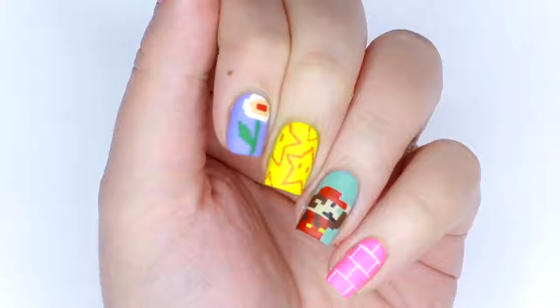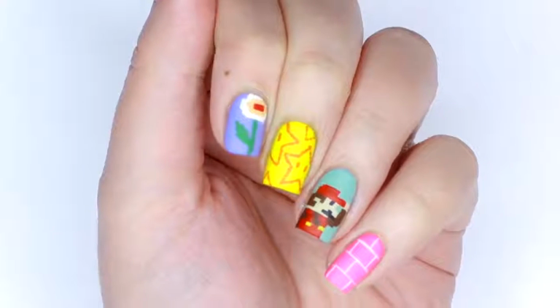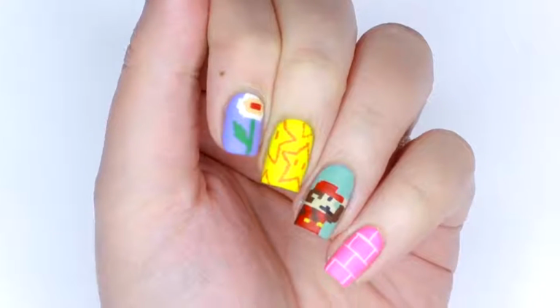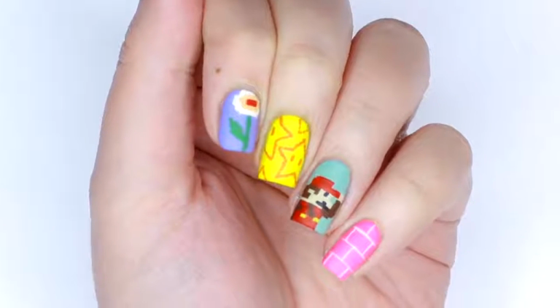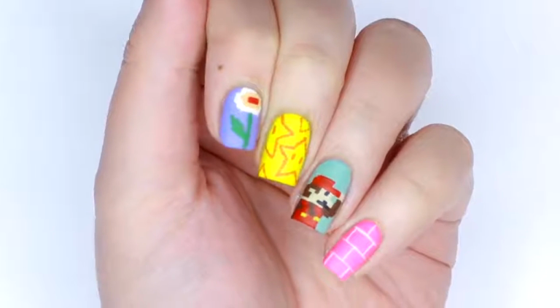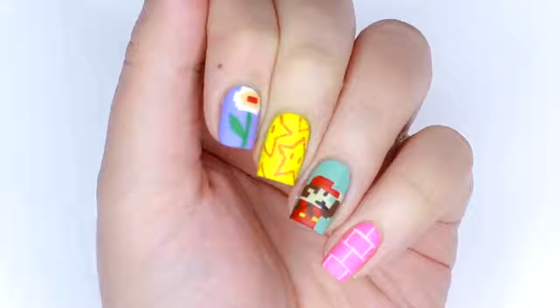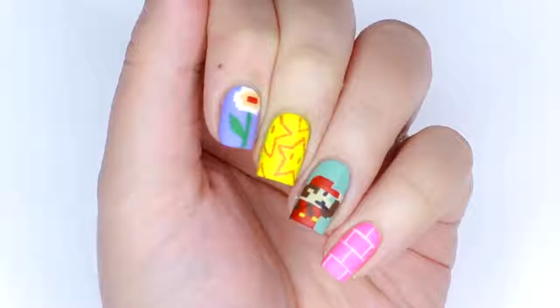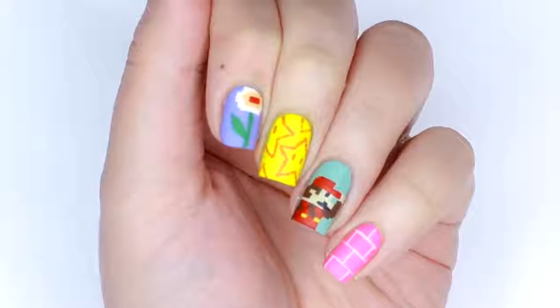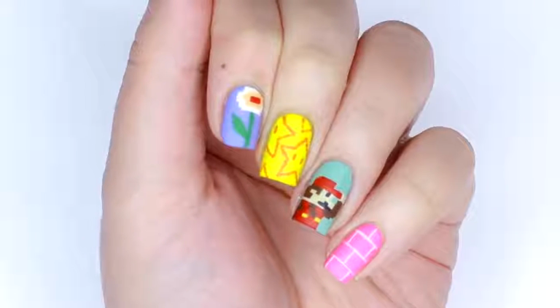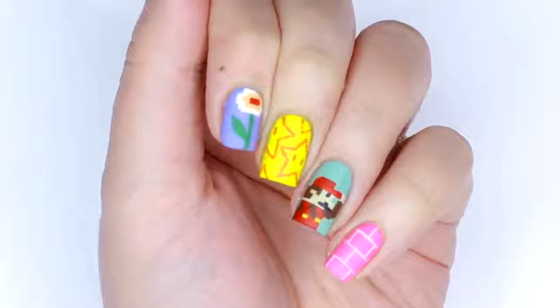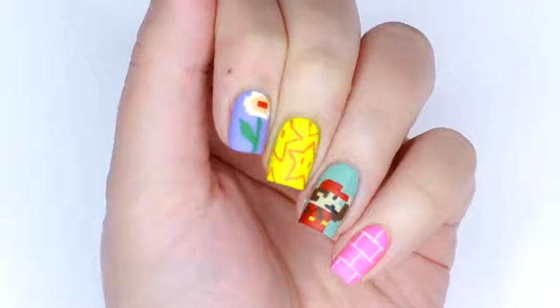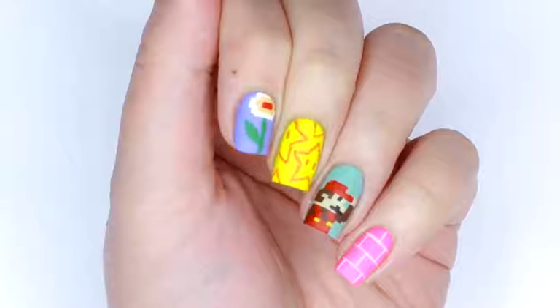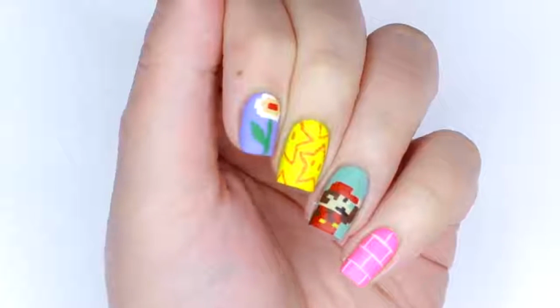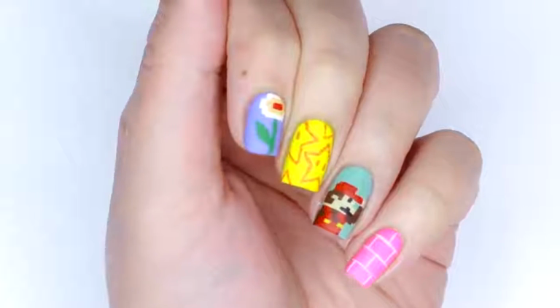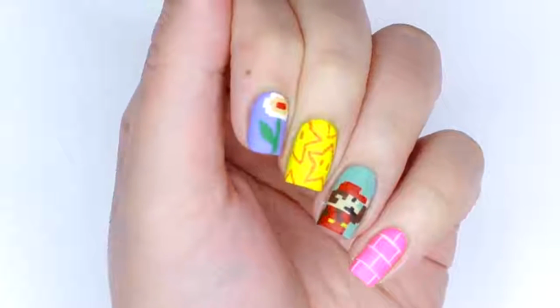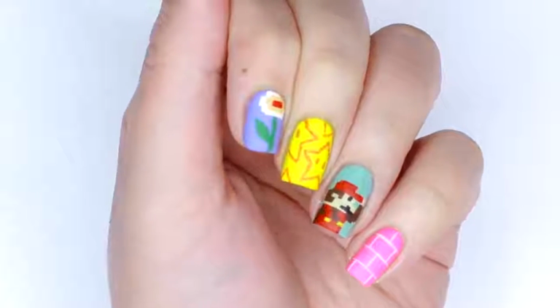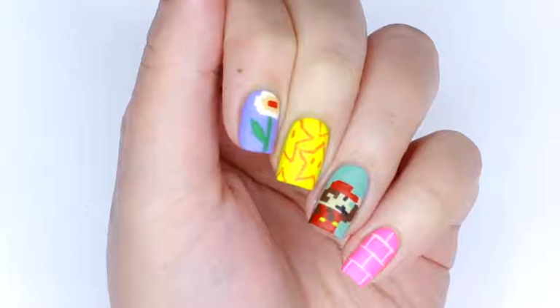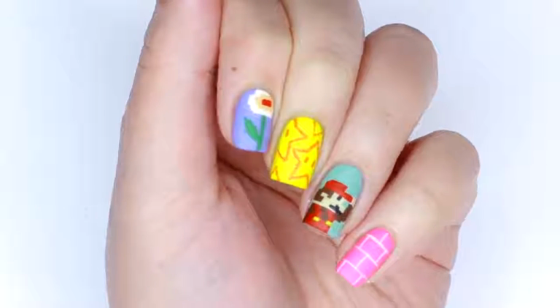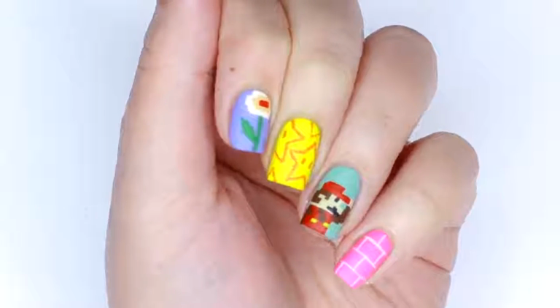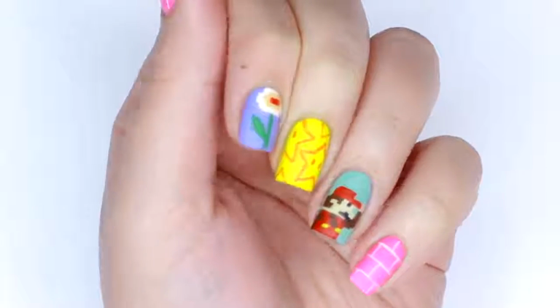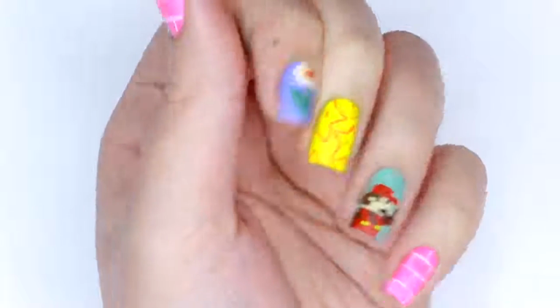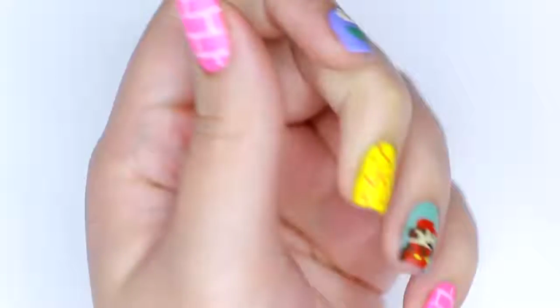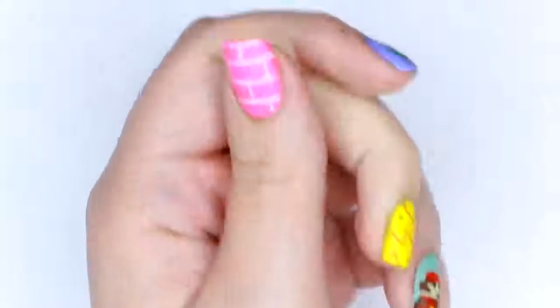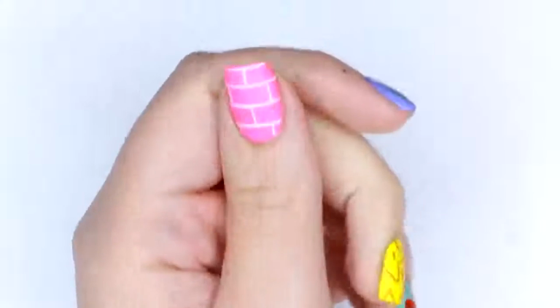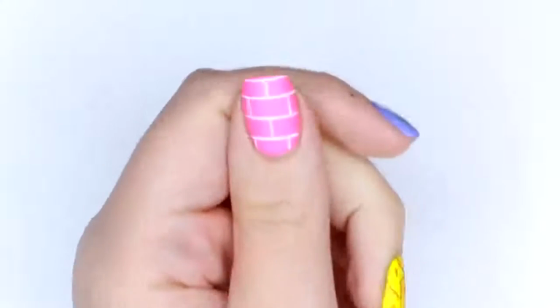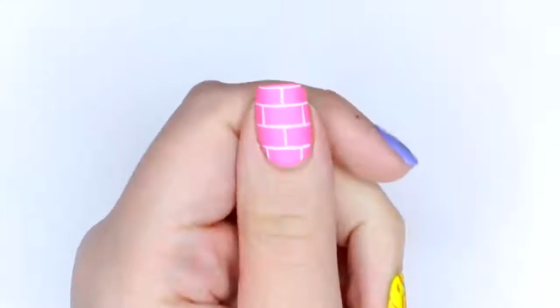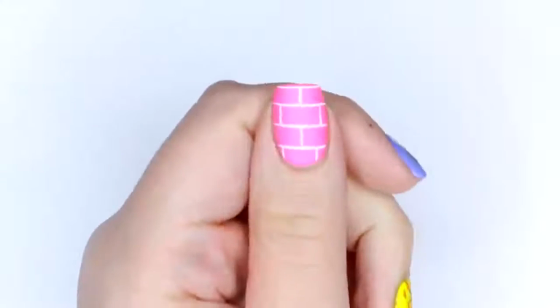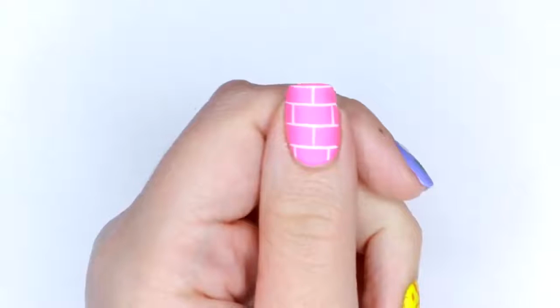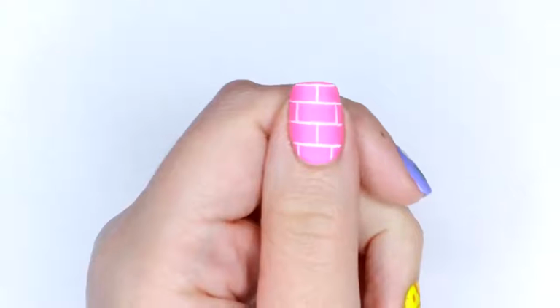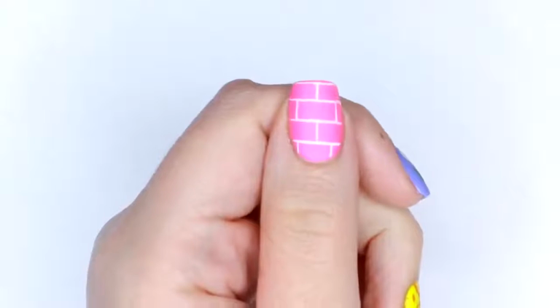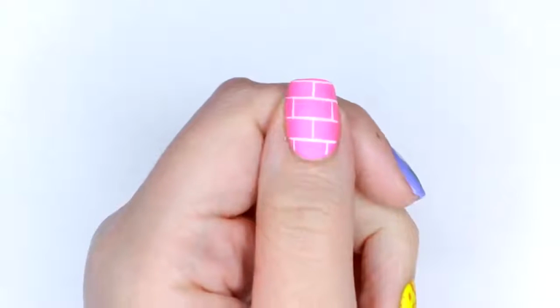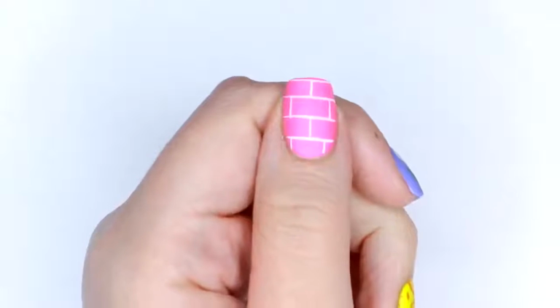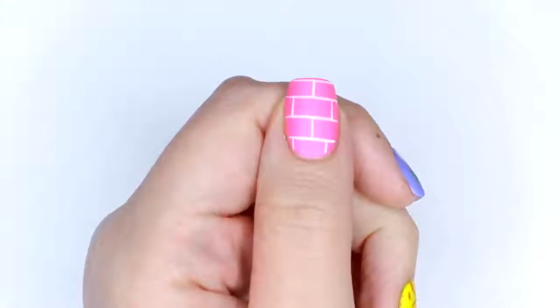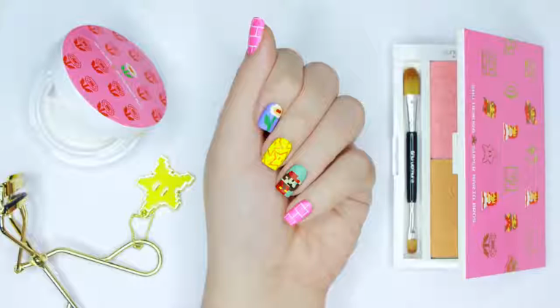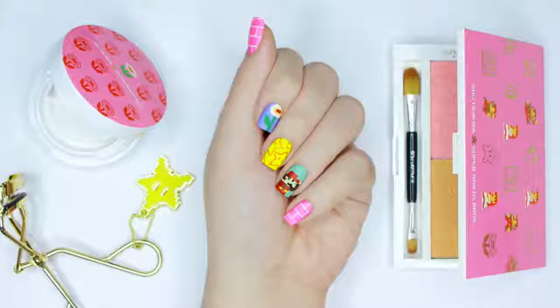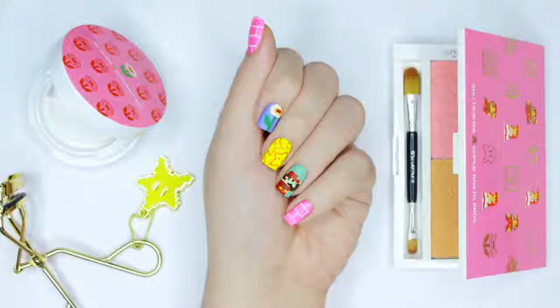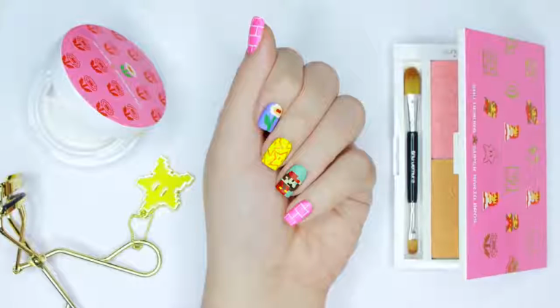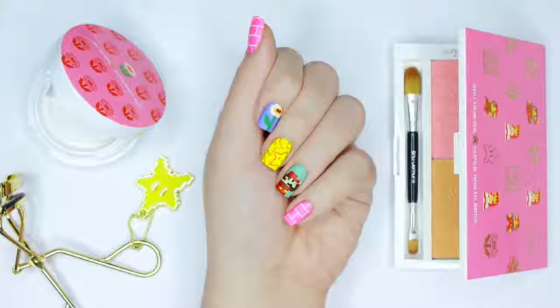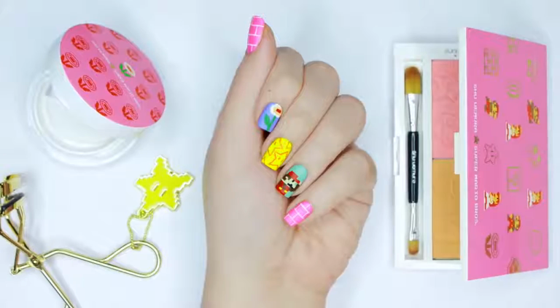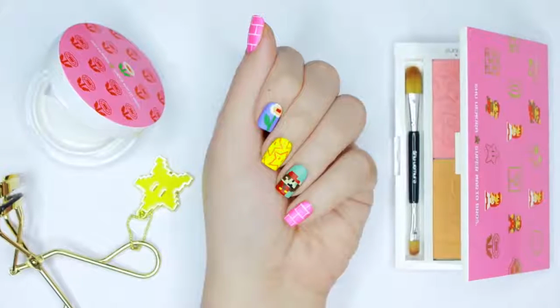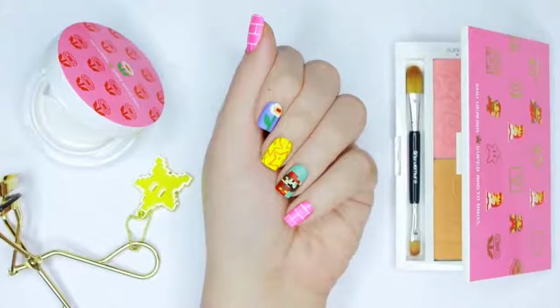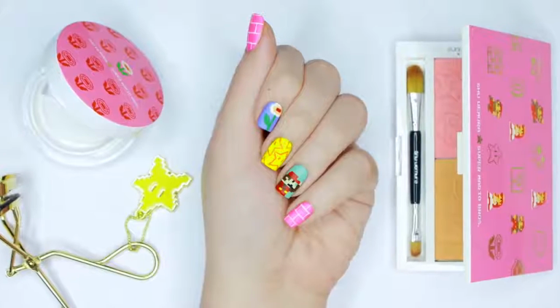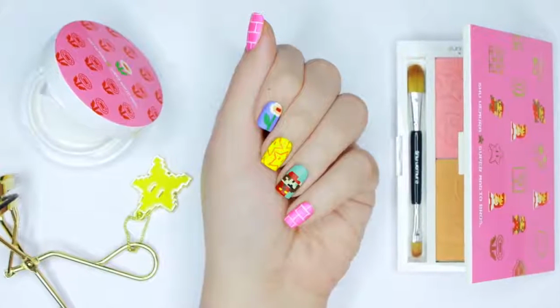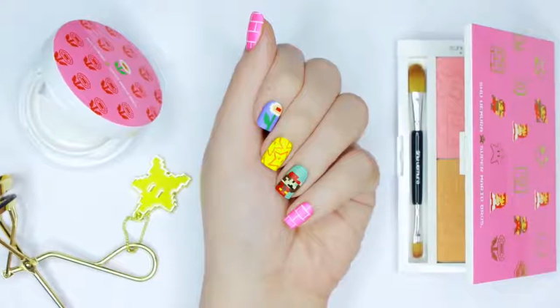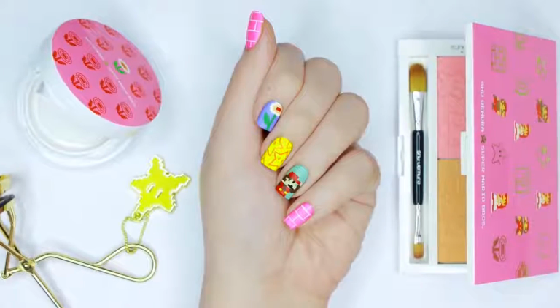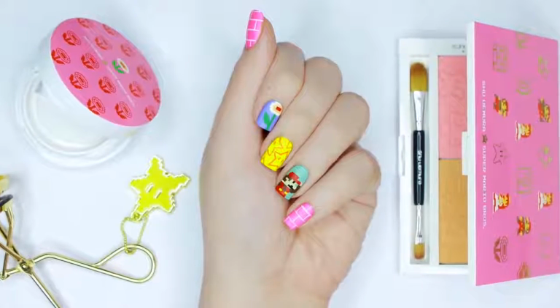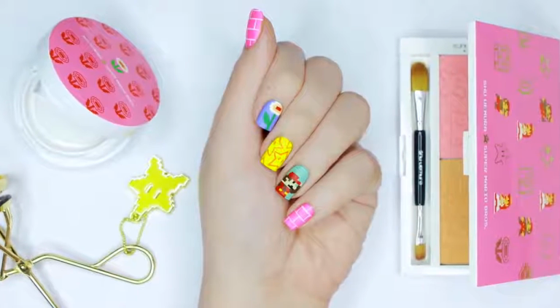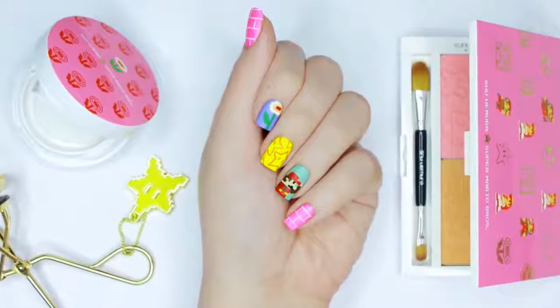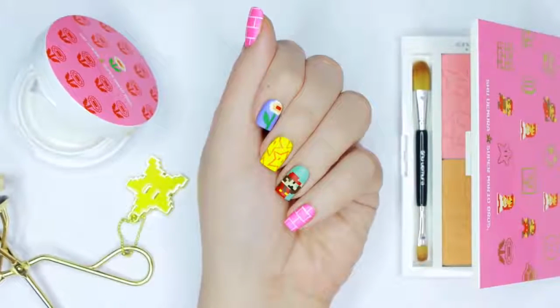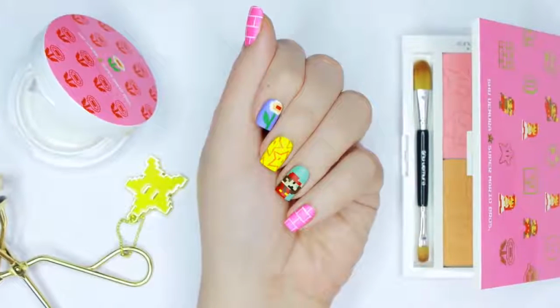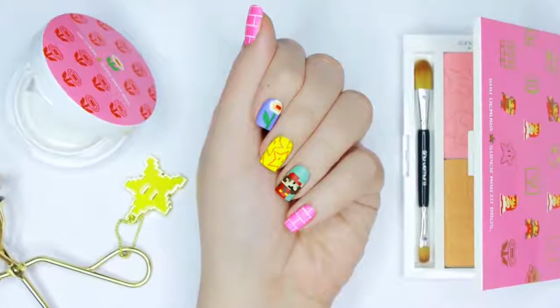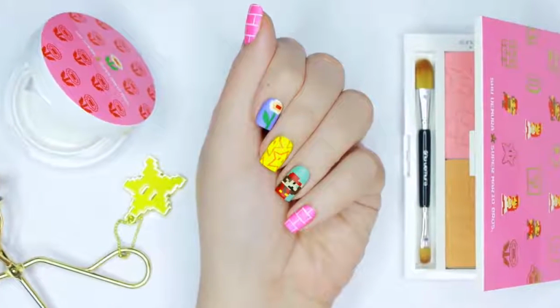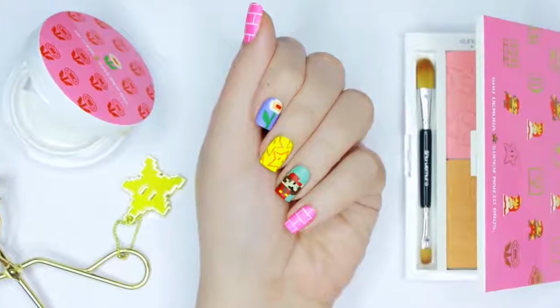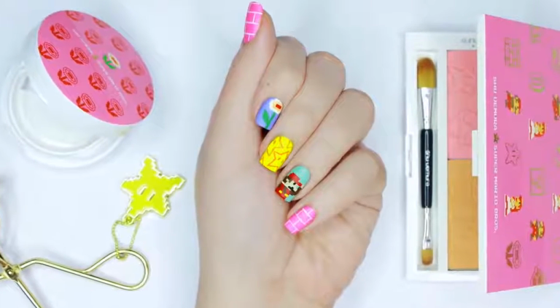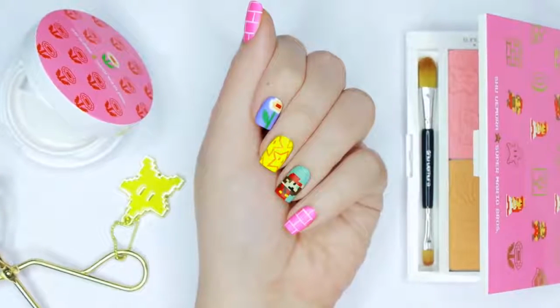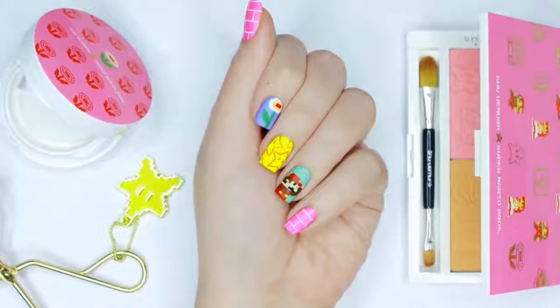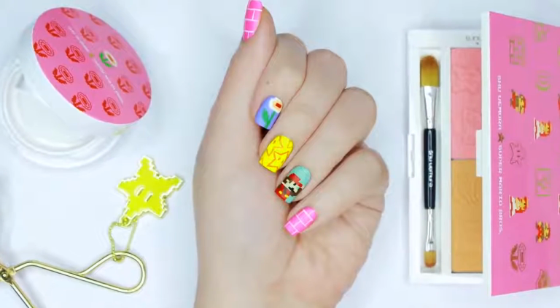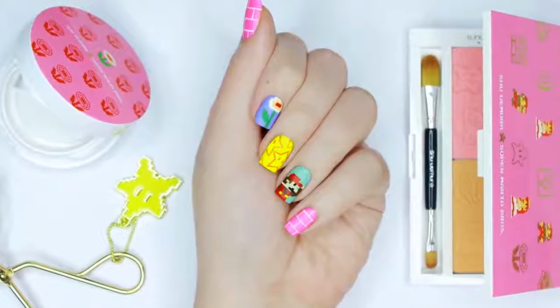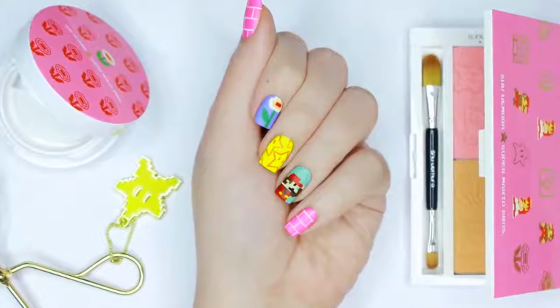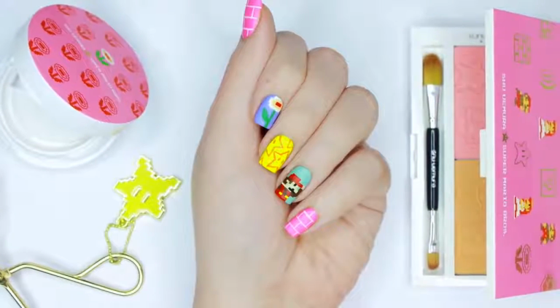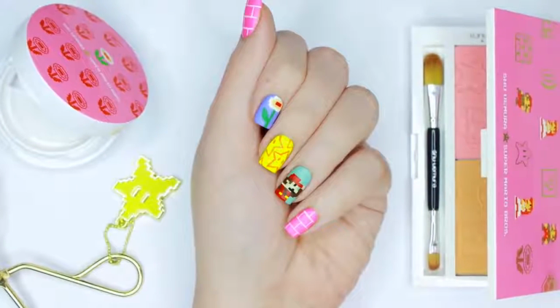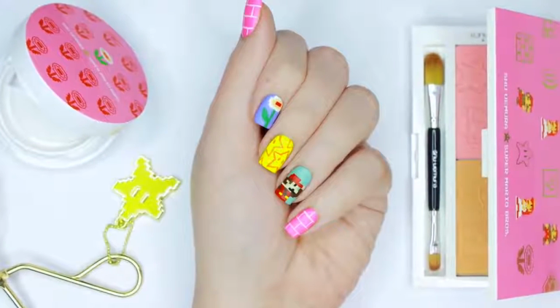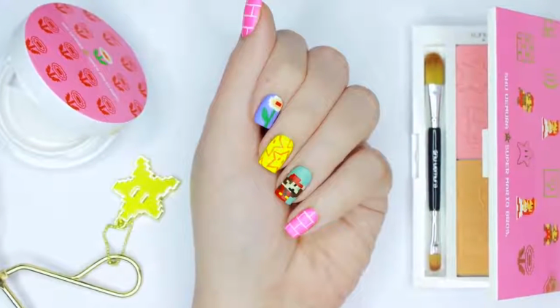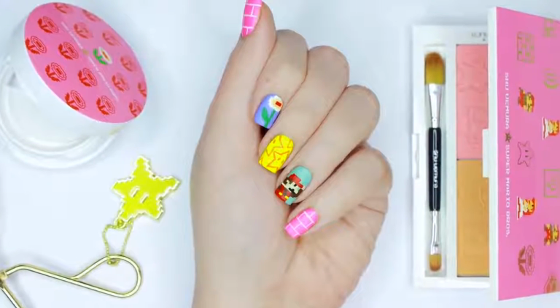Hey guys, it's Sandy! Welcome back to CutePolish.